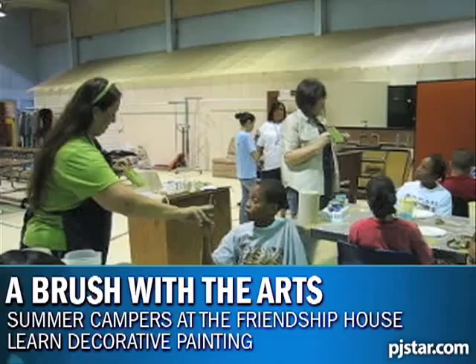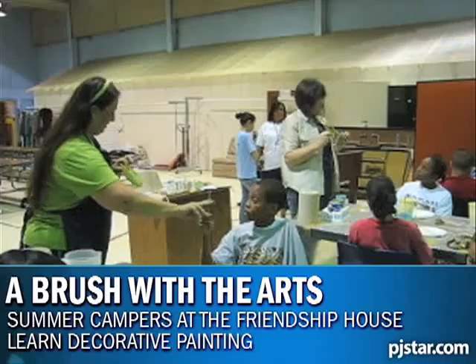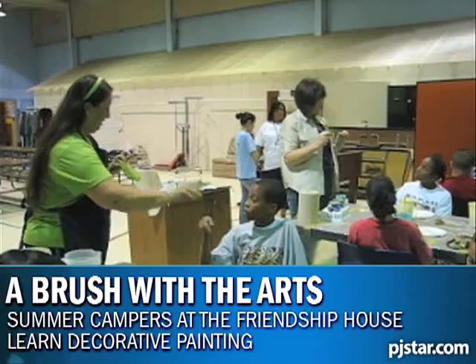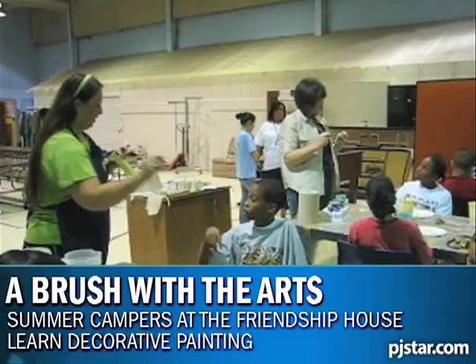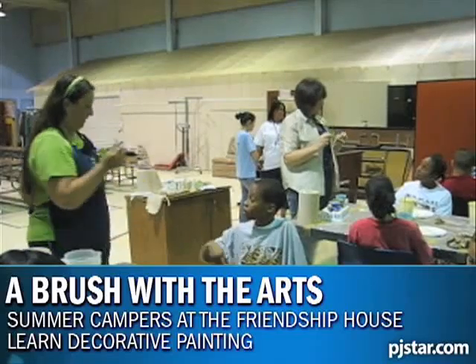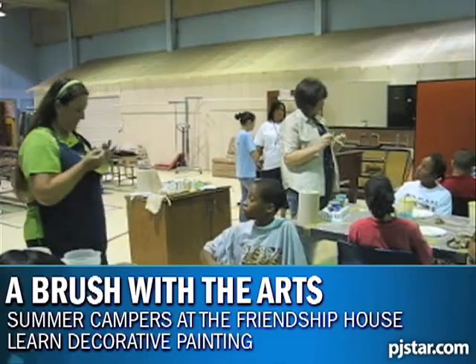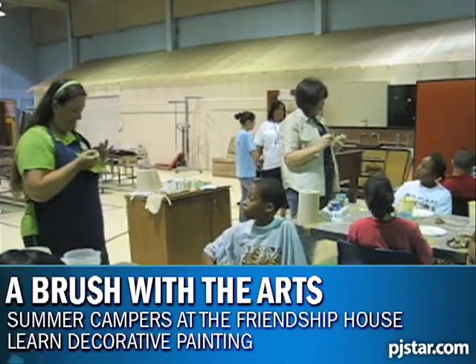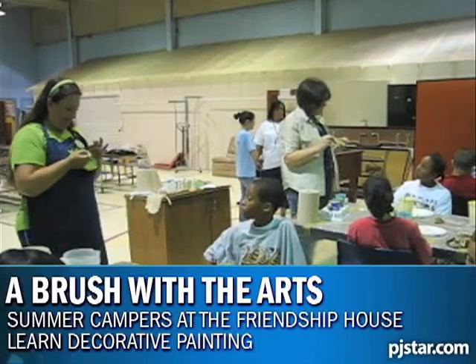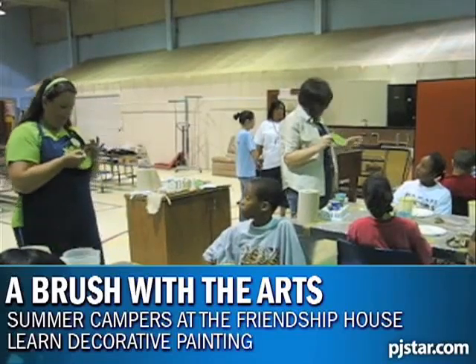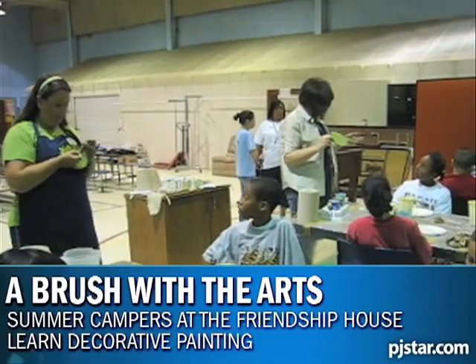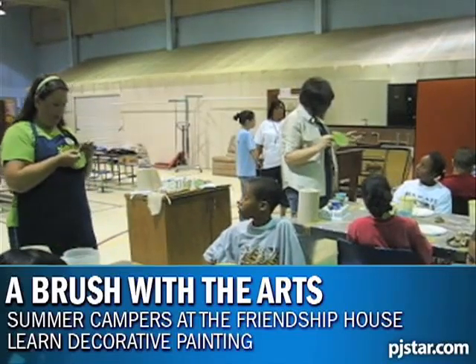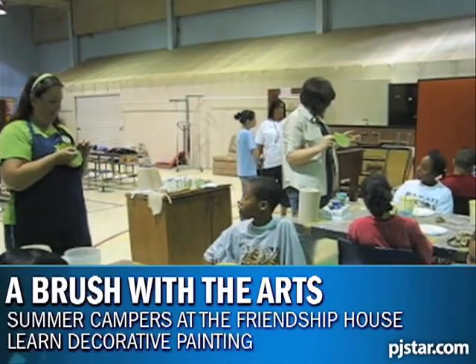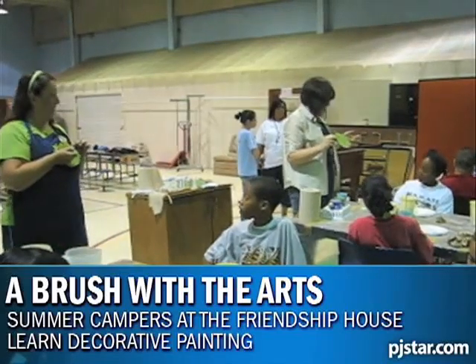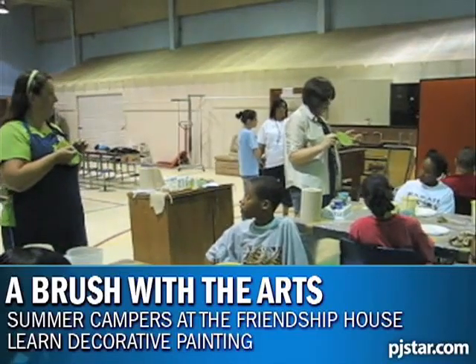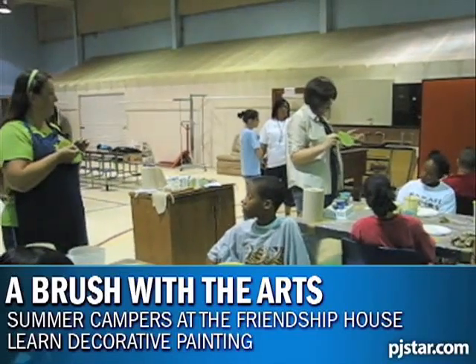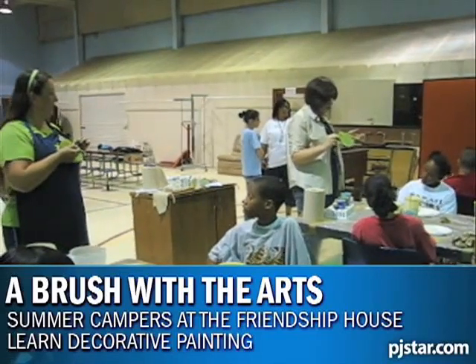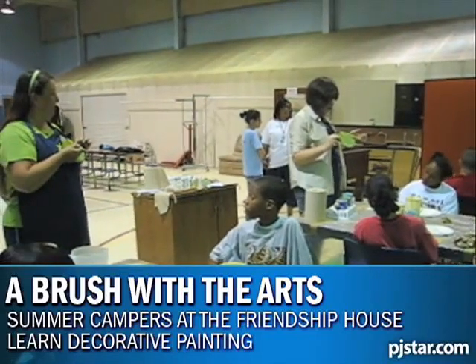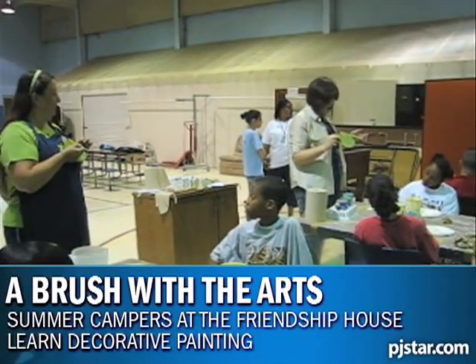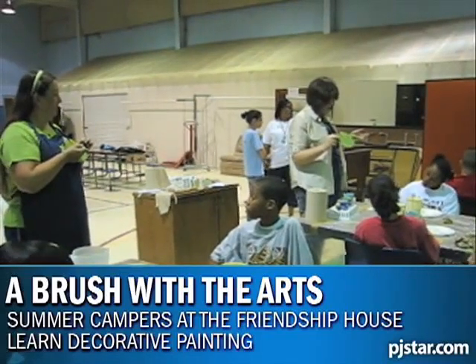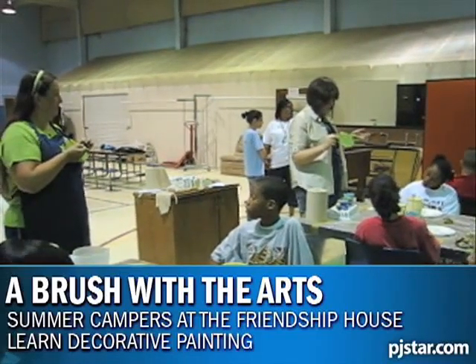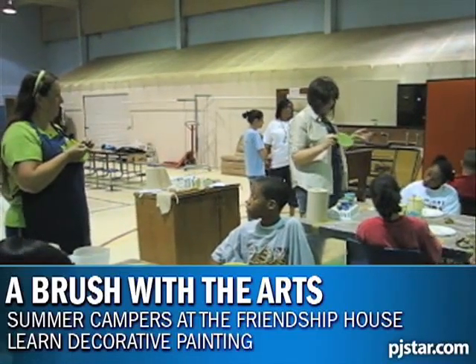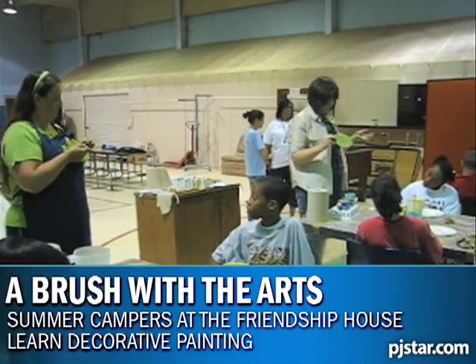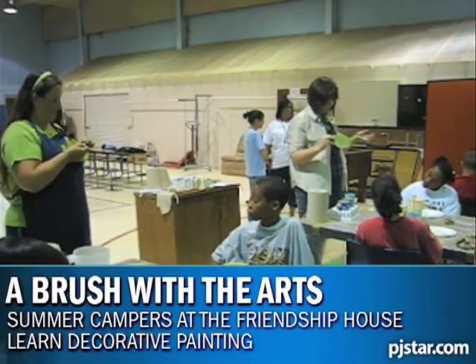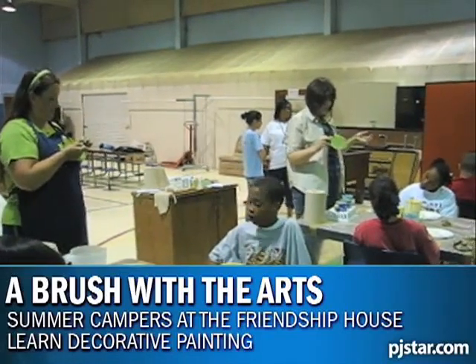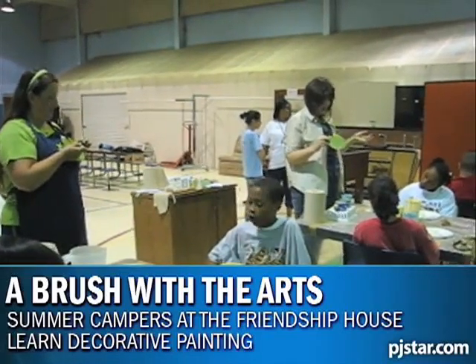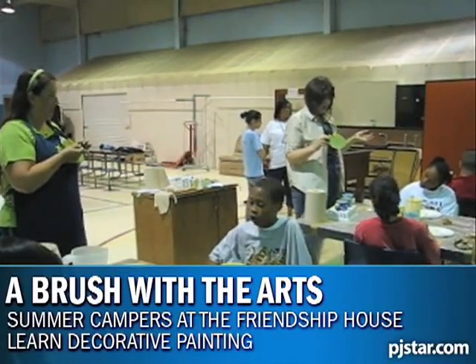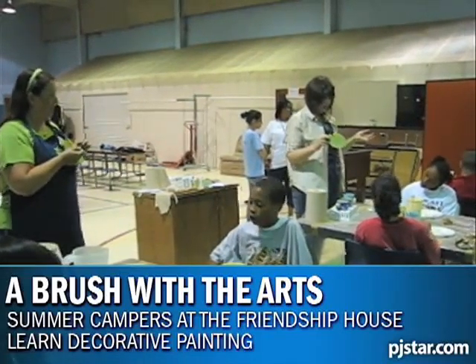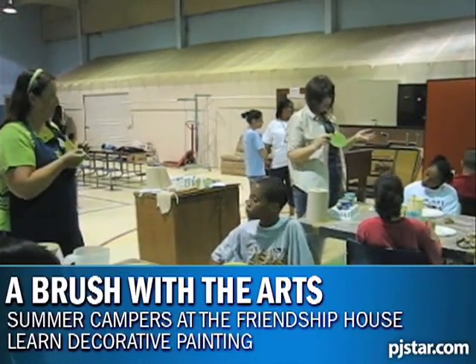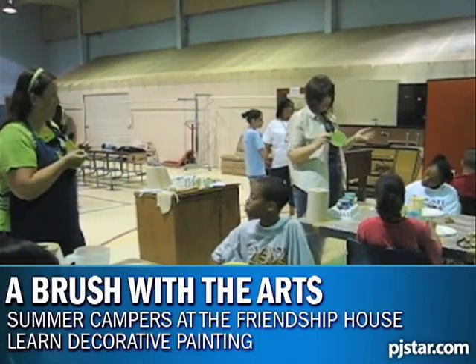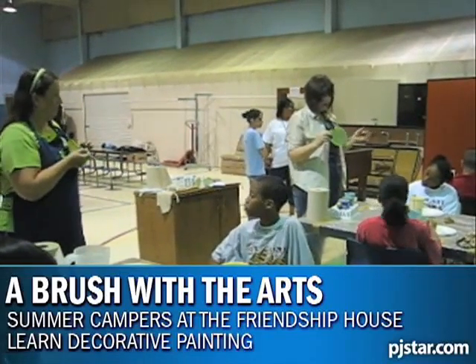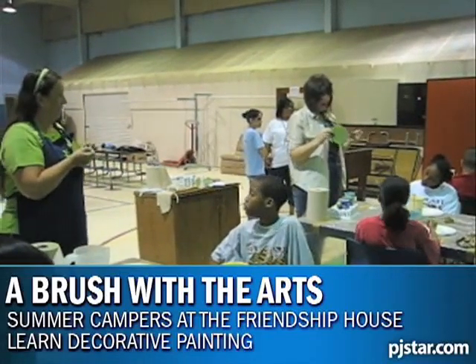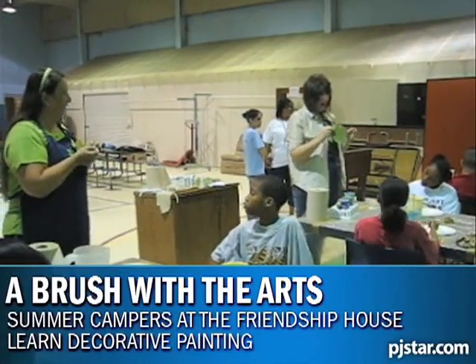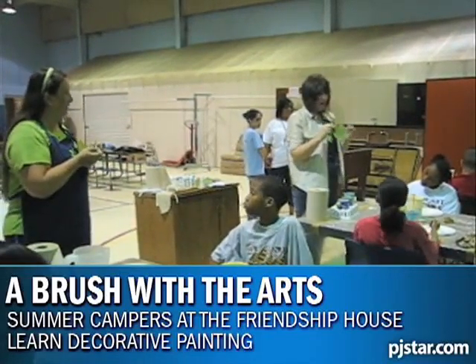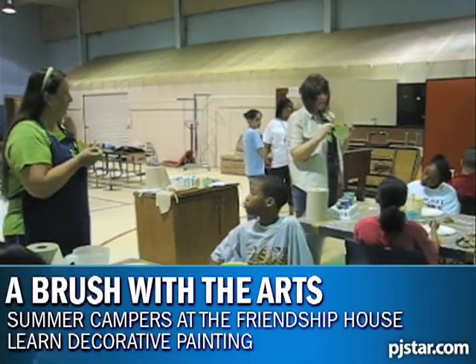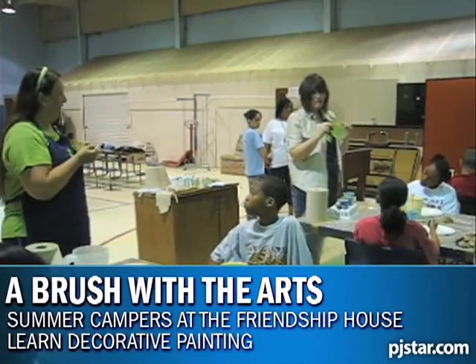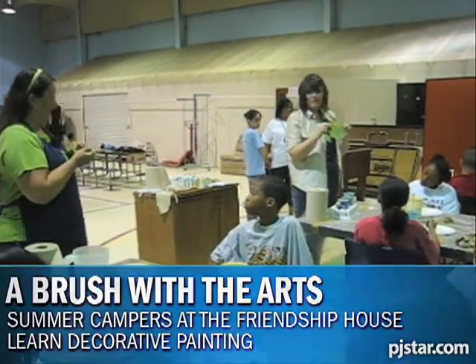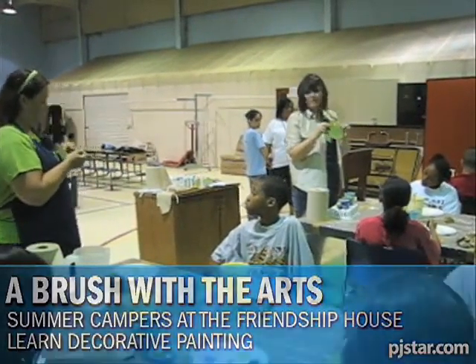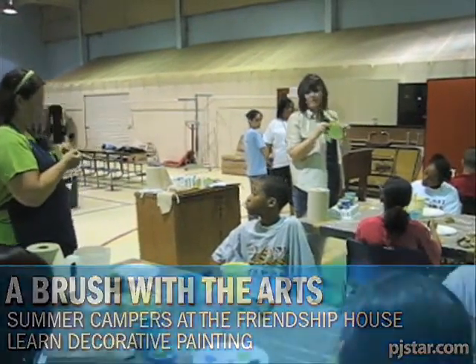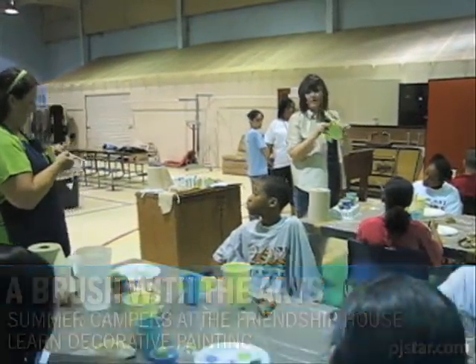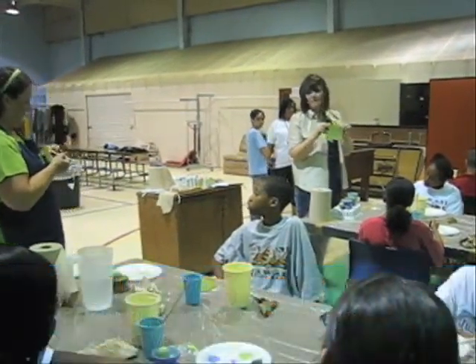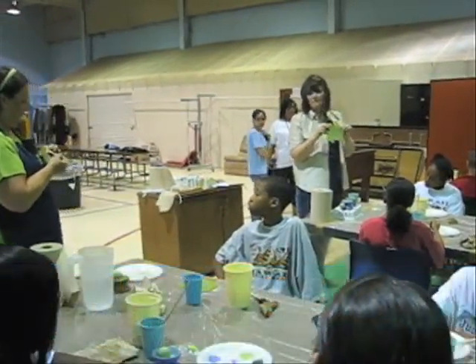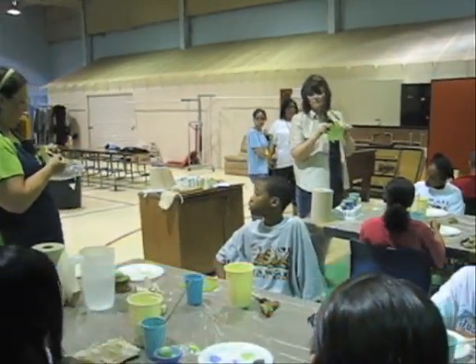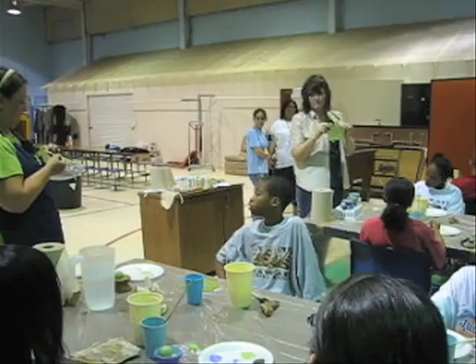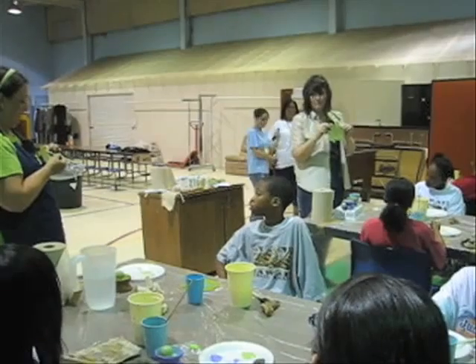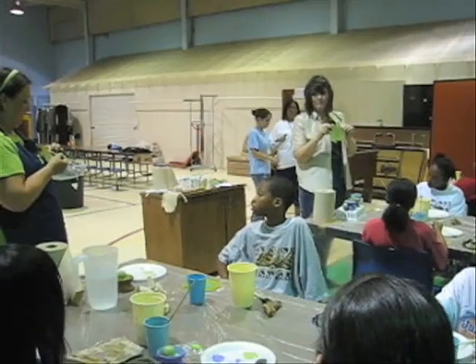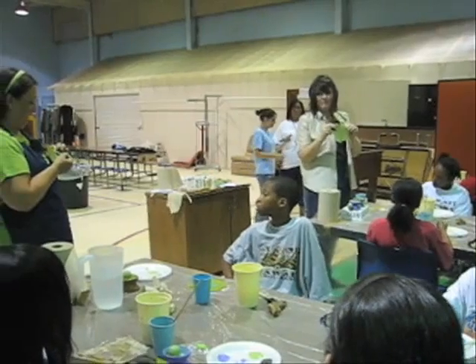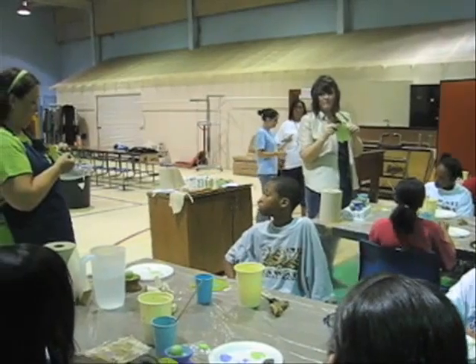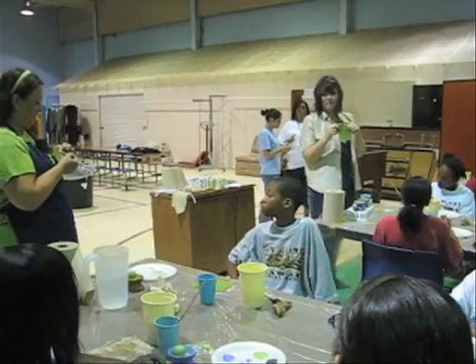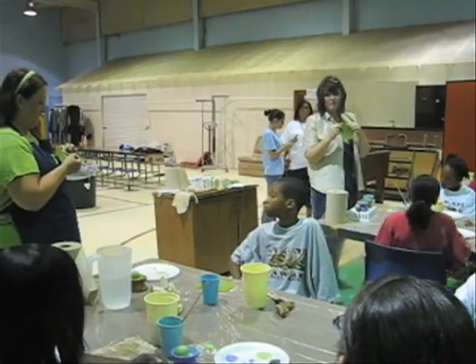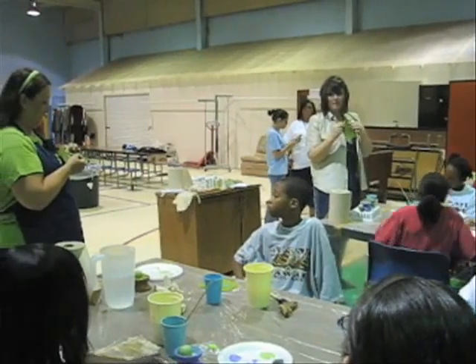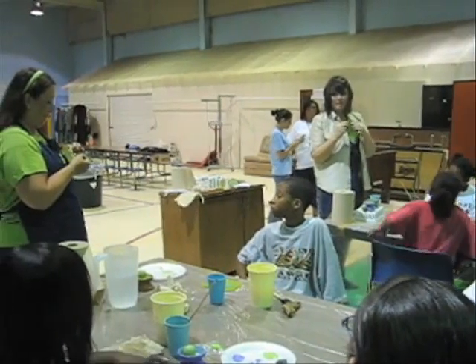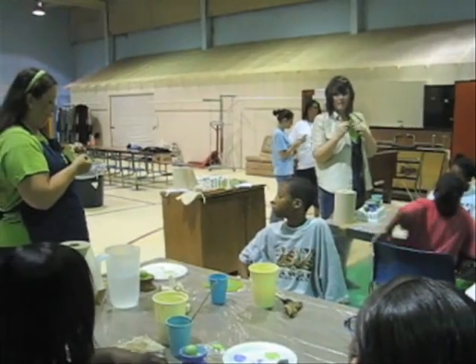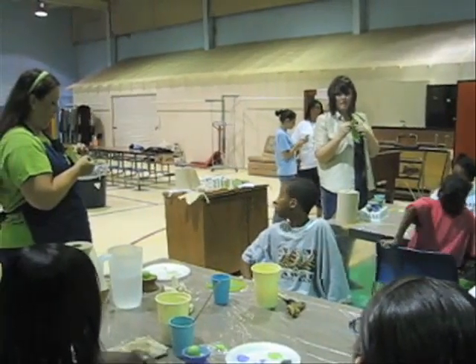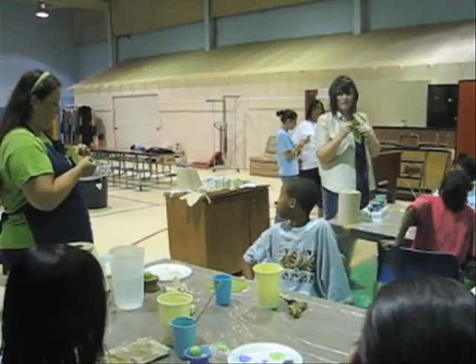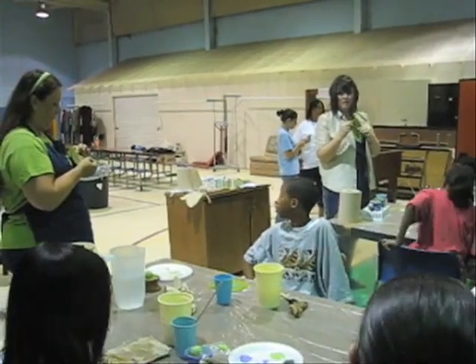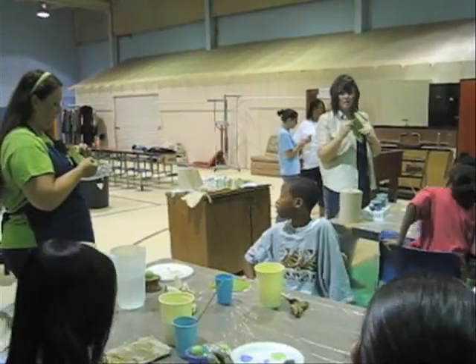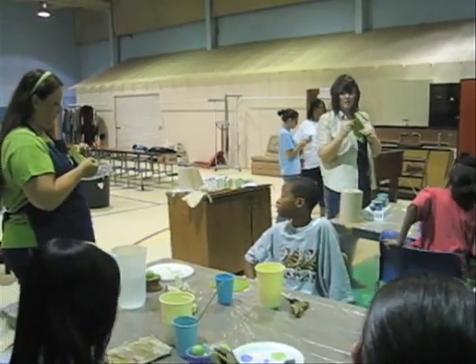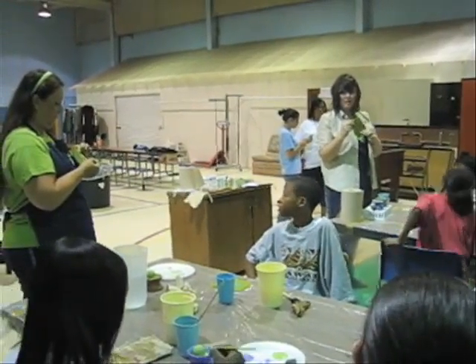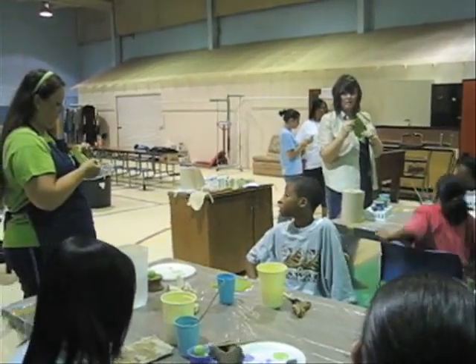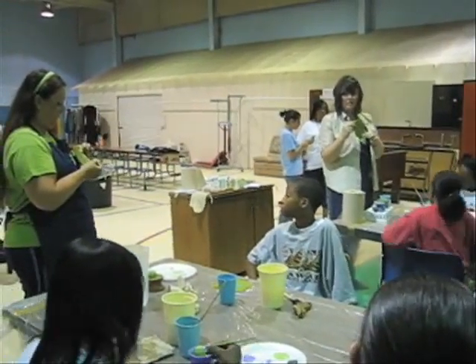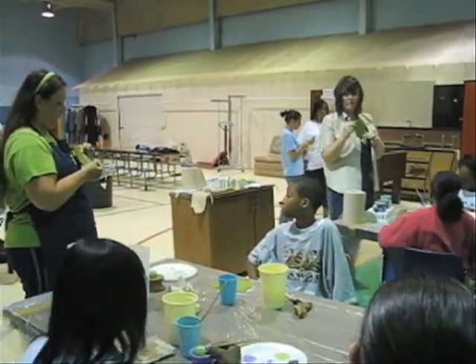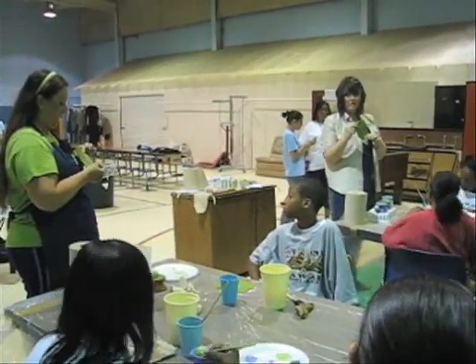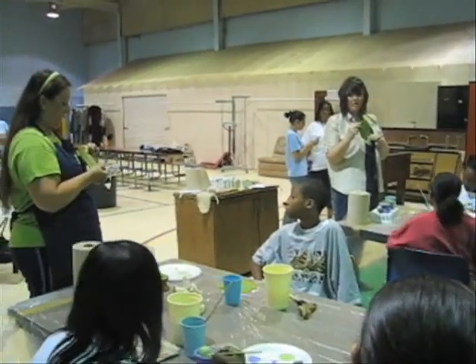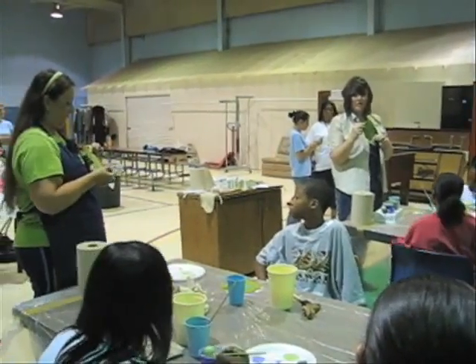You're going to take it from right here in the center, right here, and you're just going to pull it down.